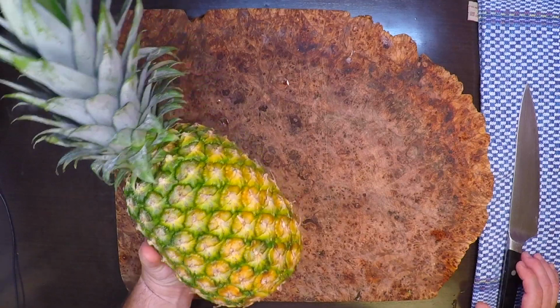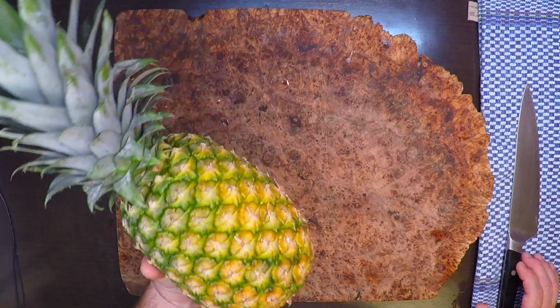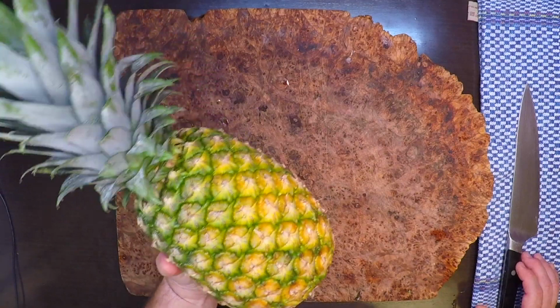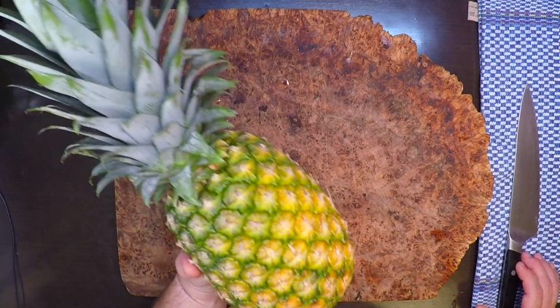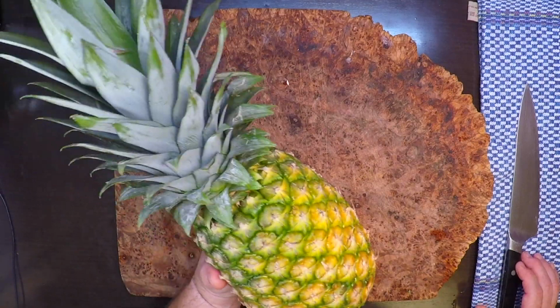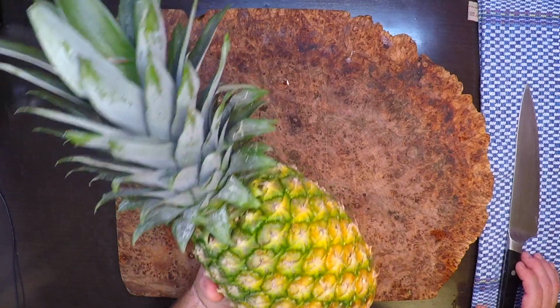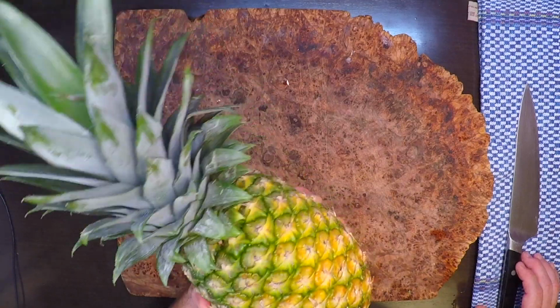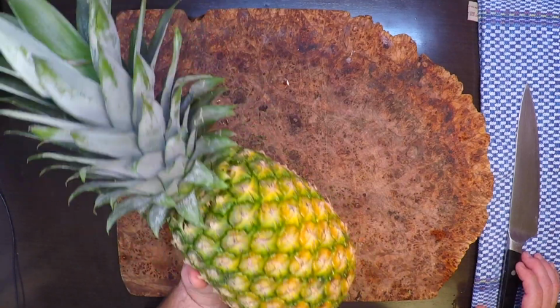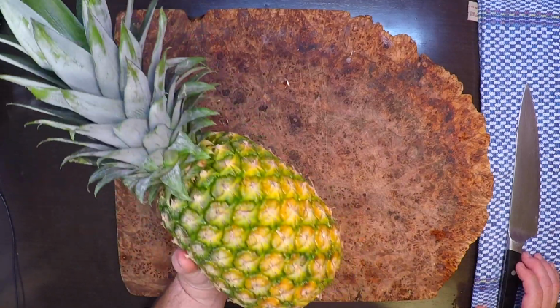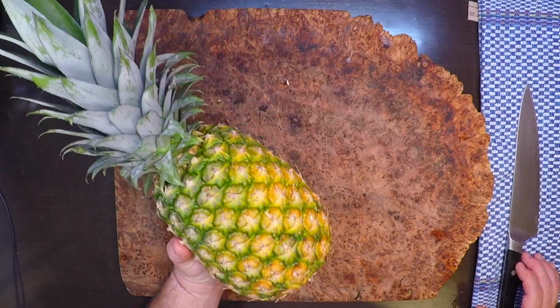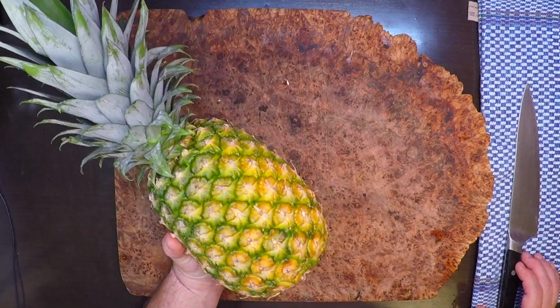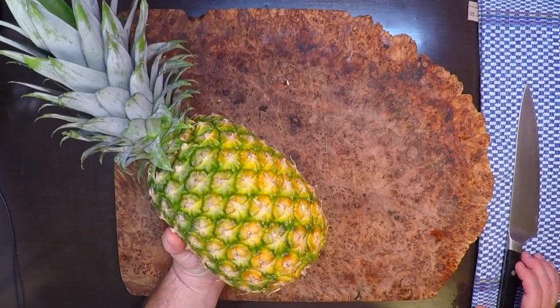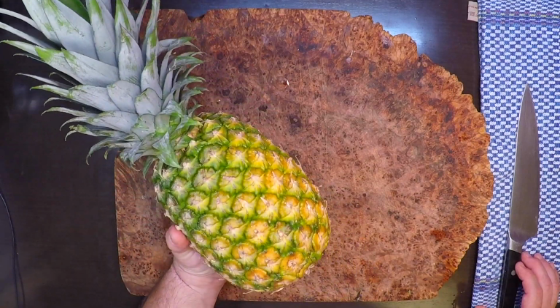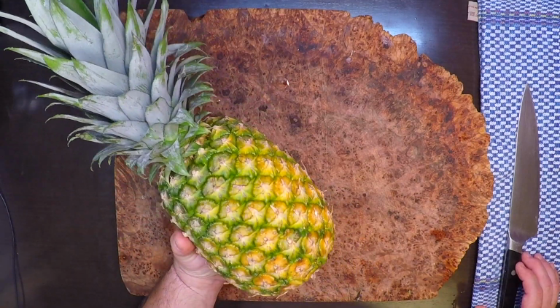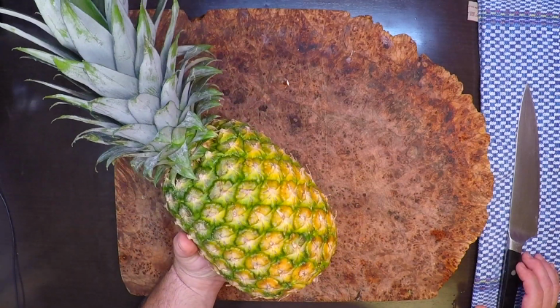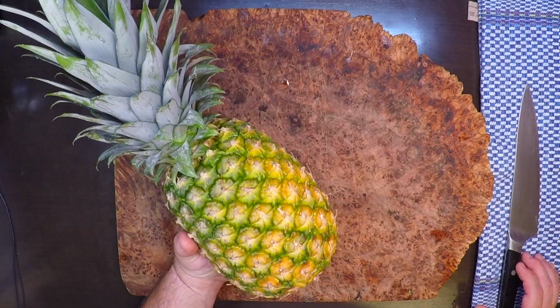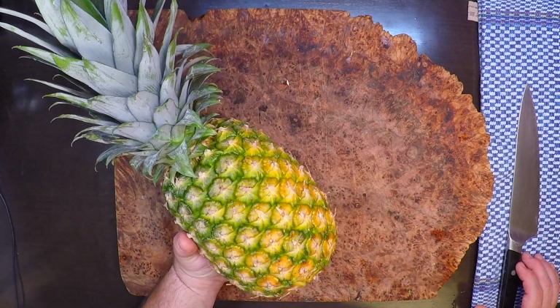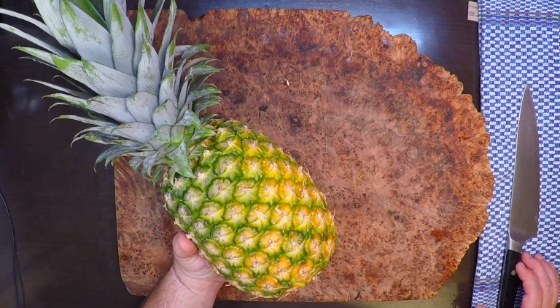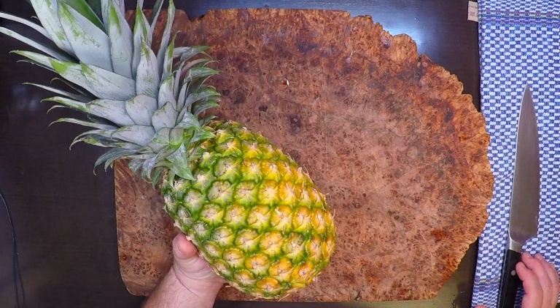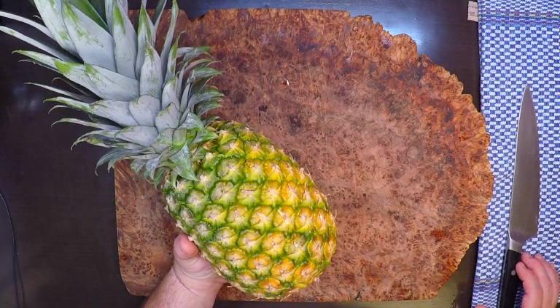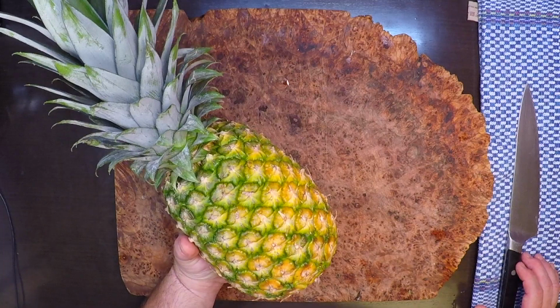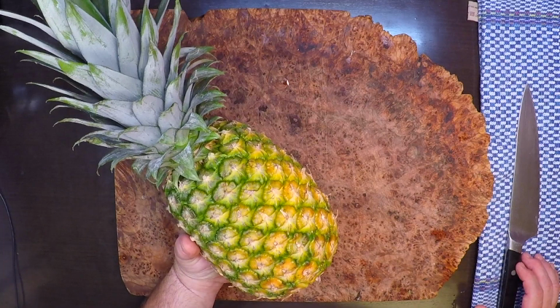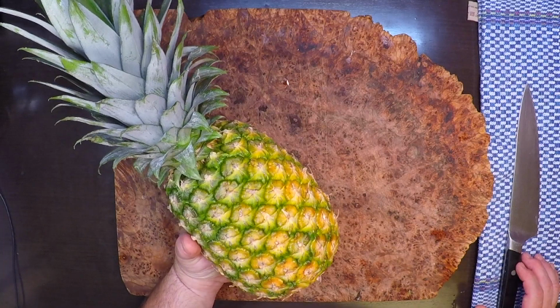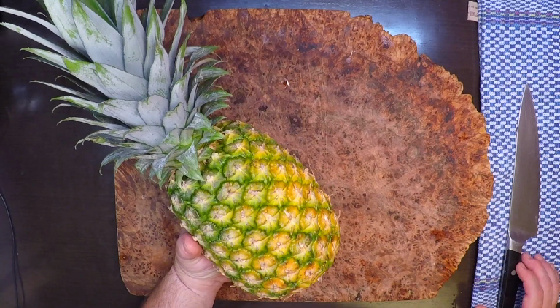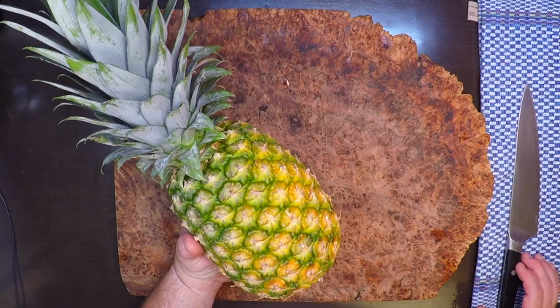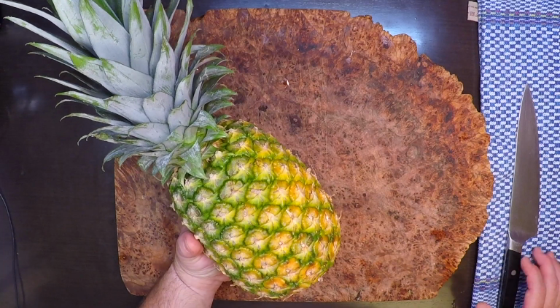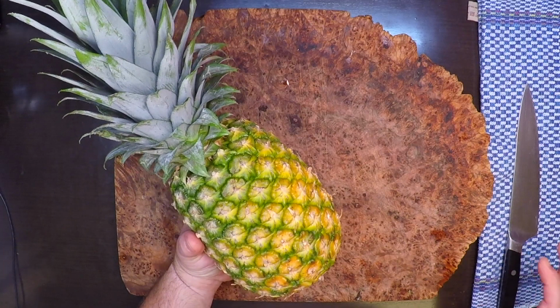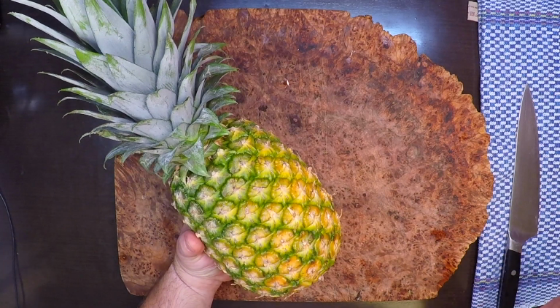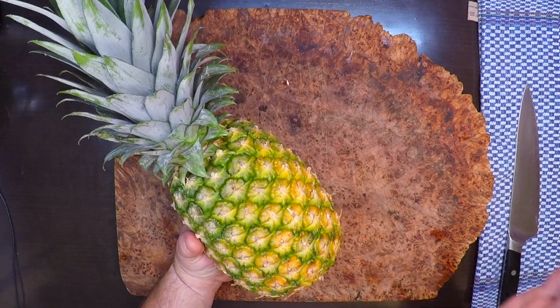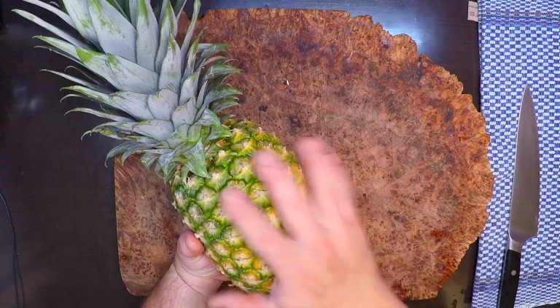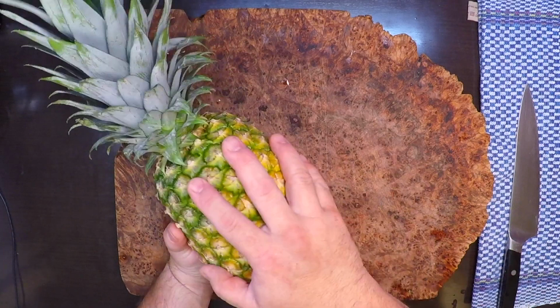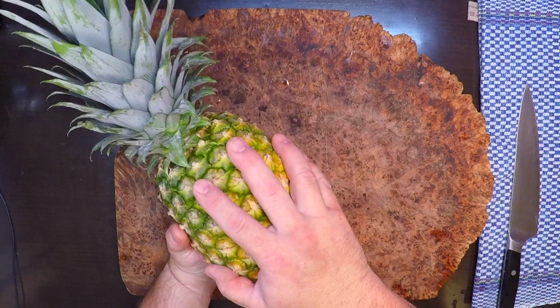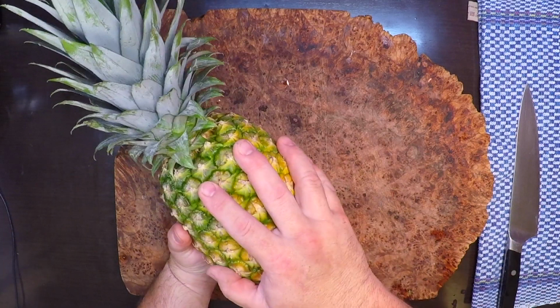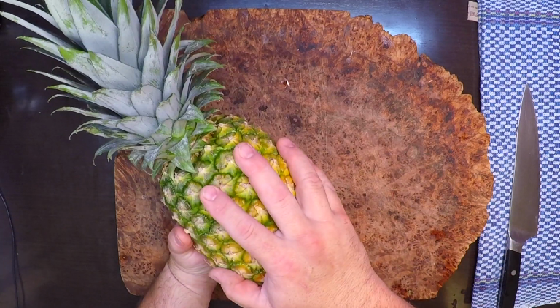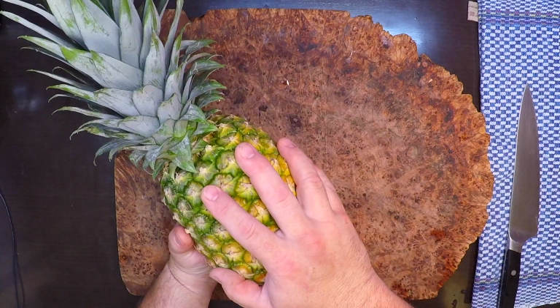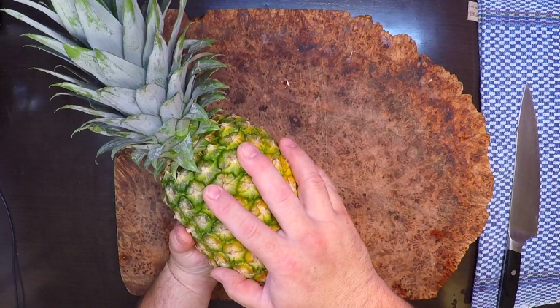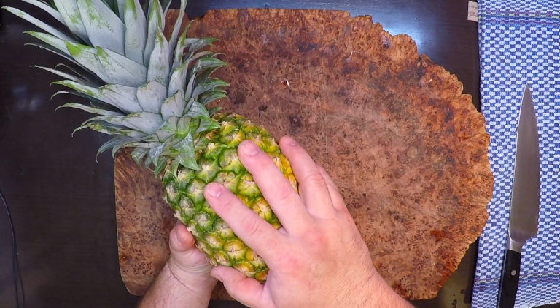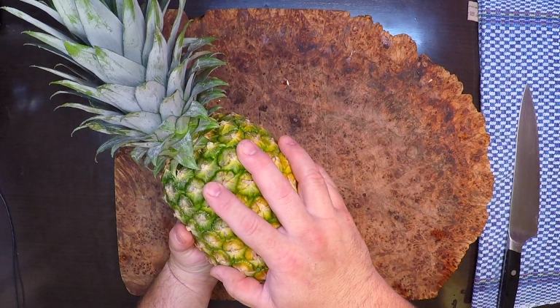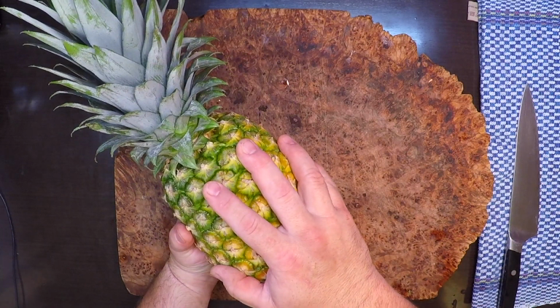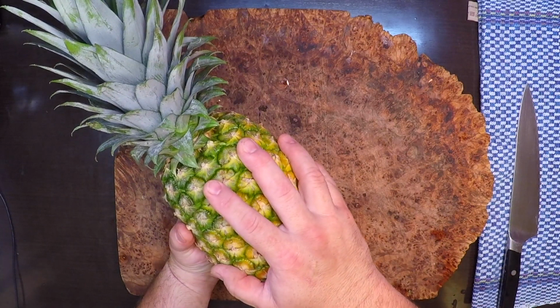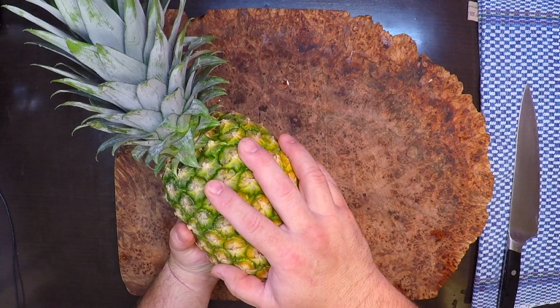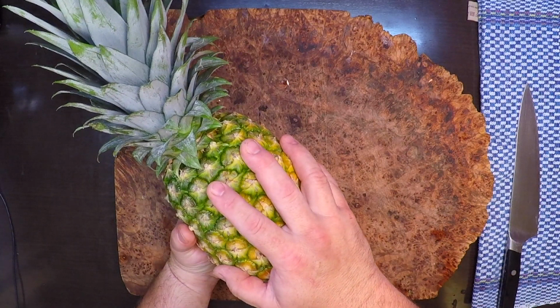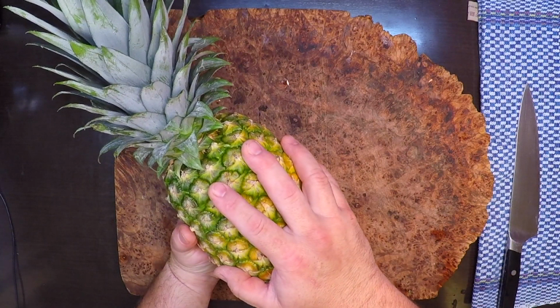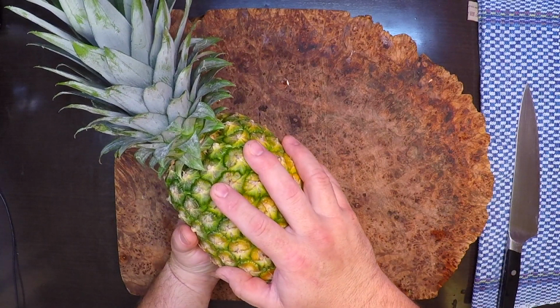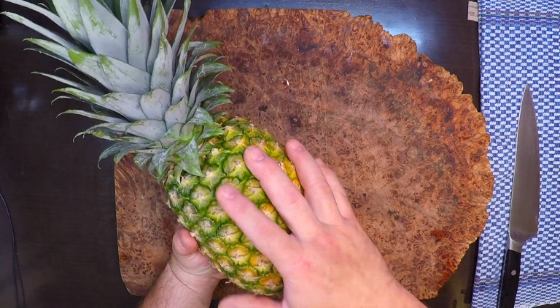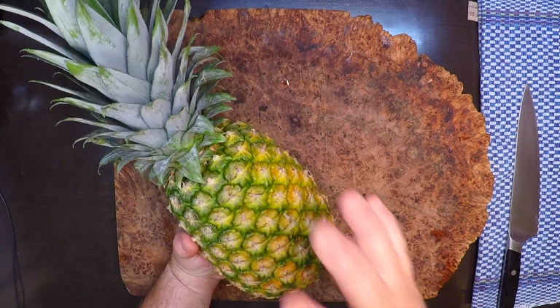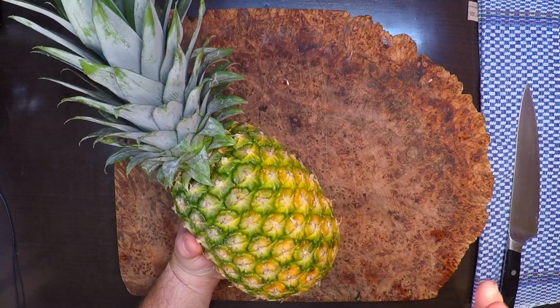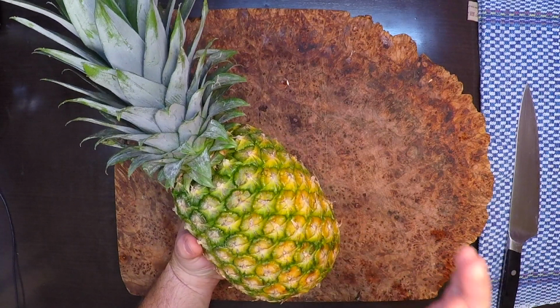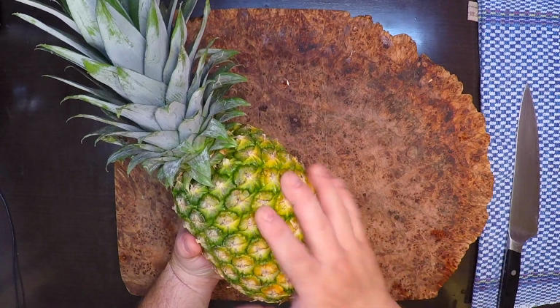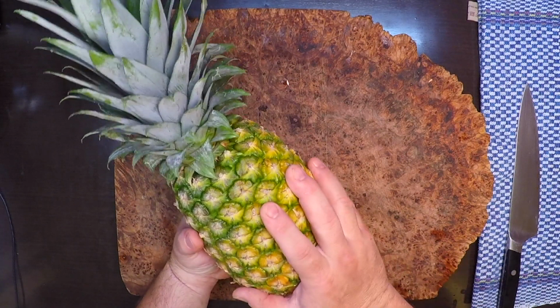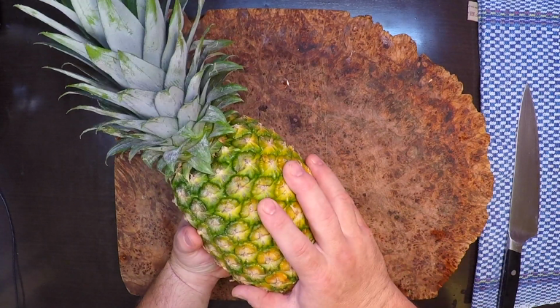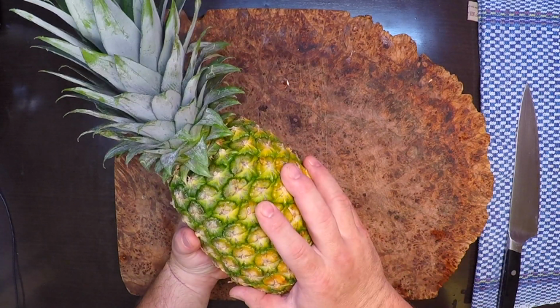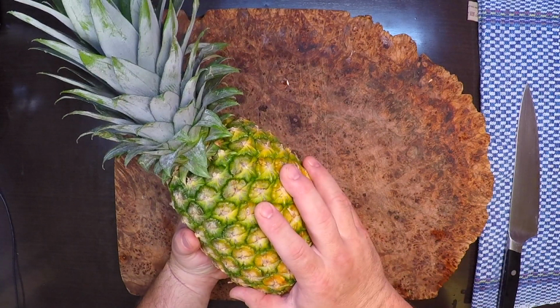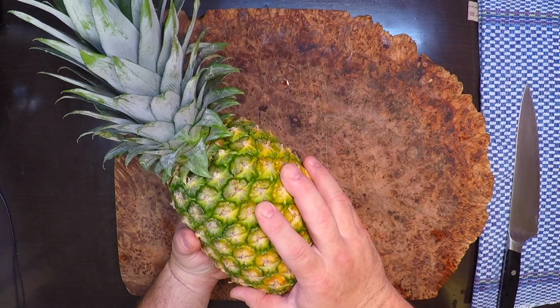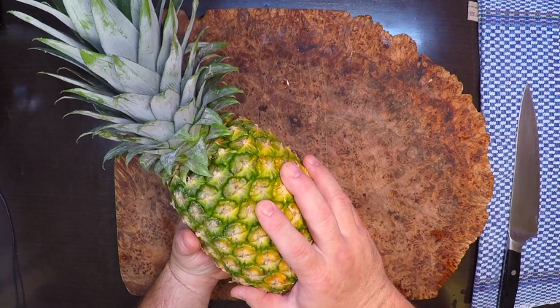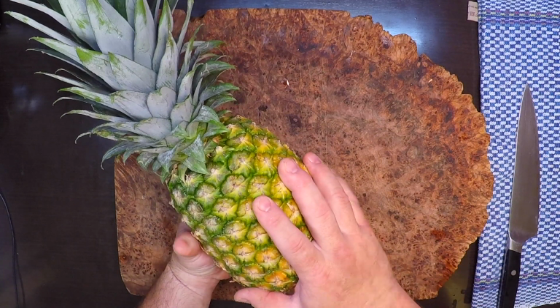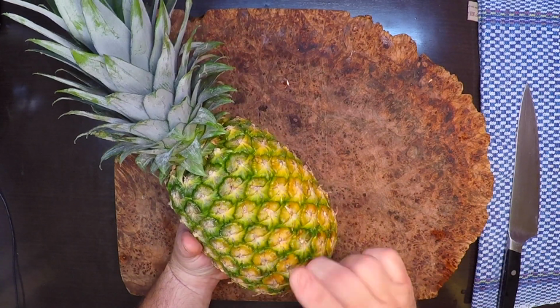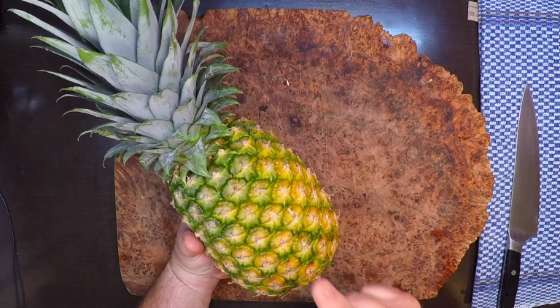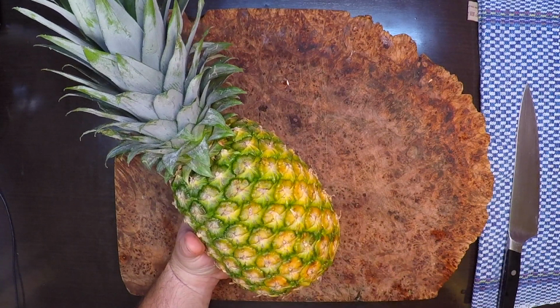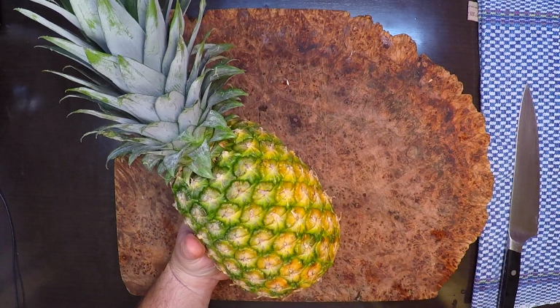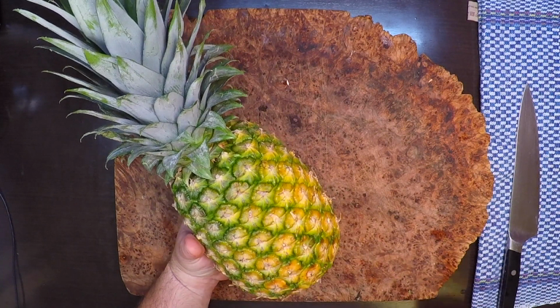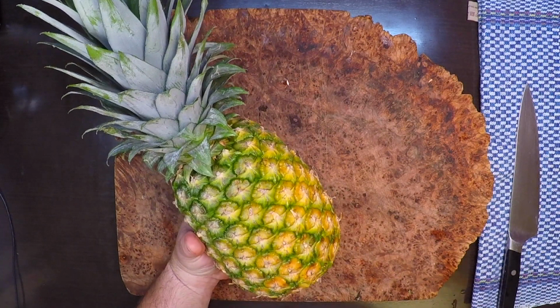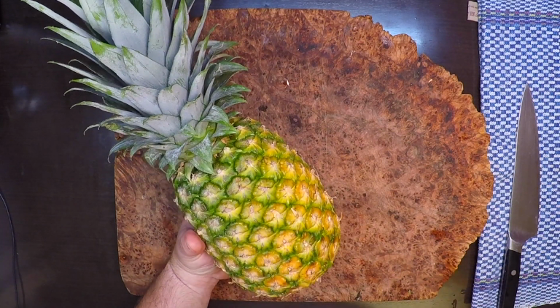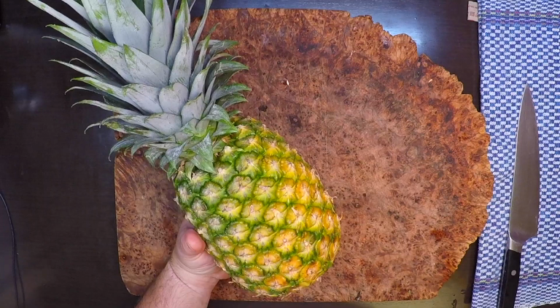I'm gonna be grilling some pineapple out there today too. So let me show you a quick and easy way to clean your pineapple and get it ready for the grill.